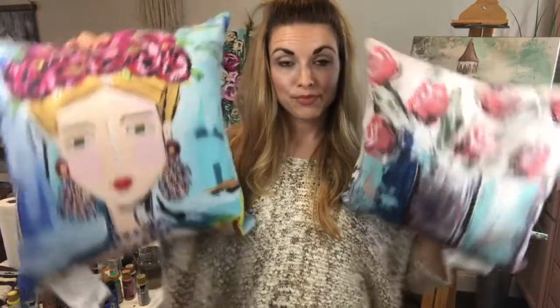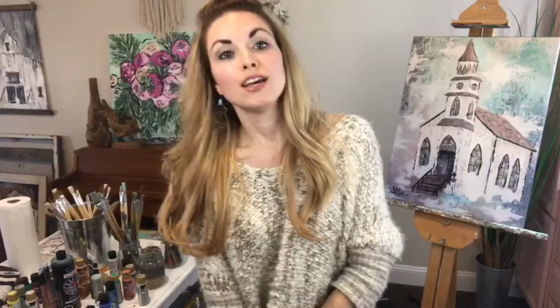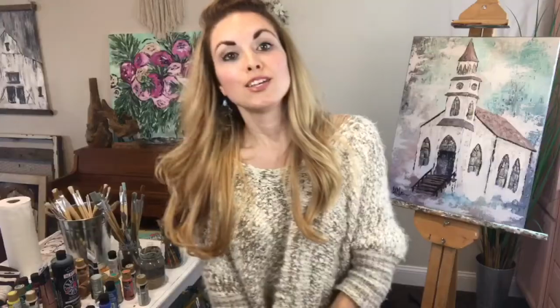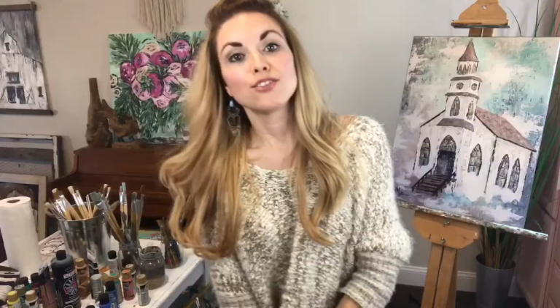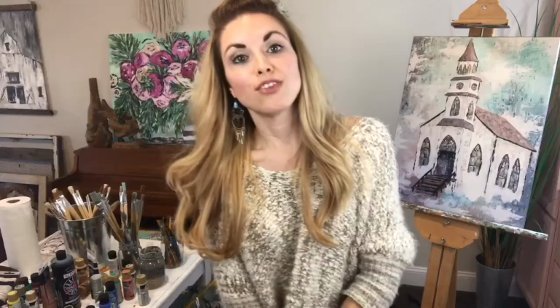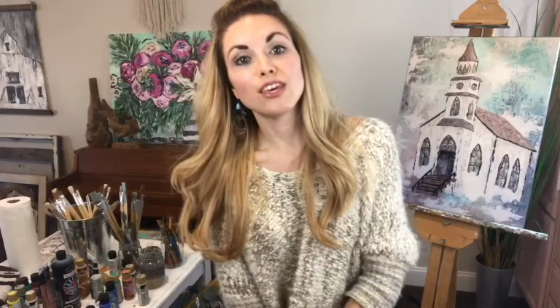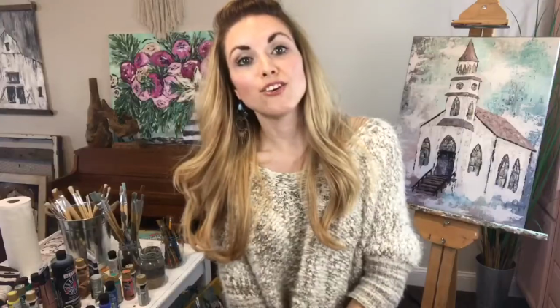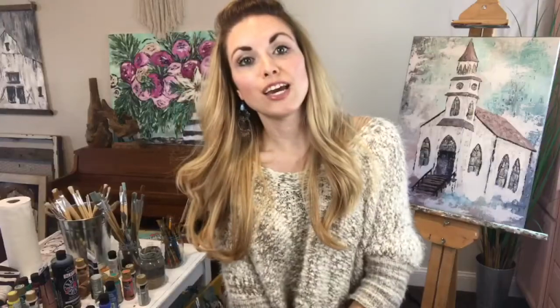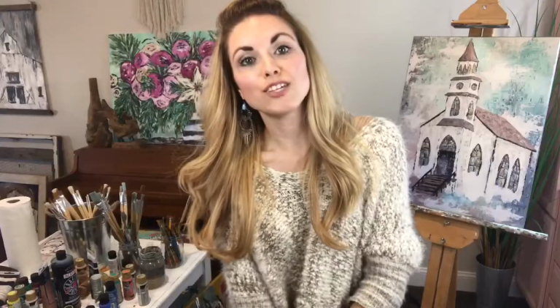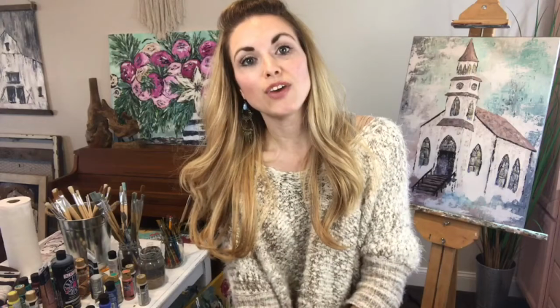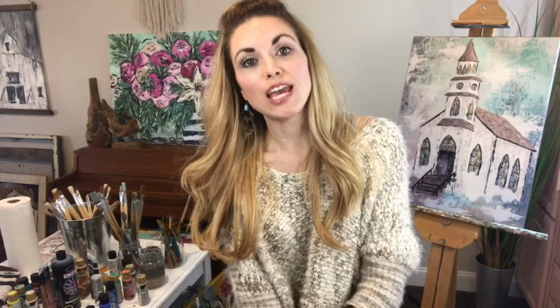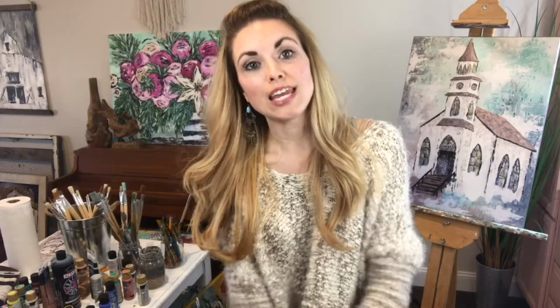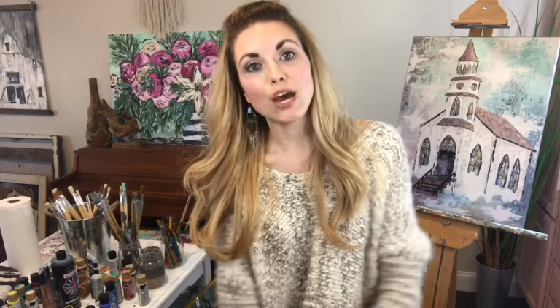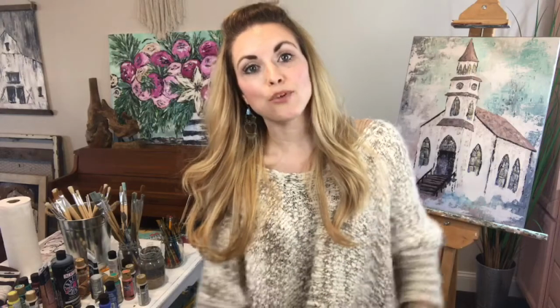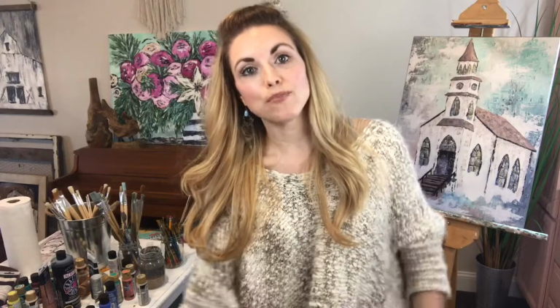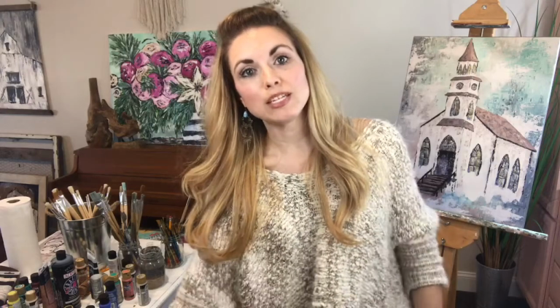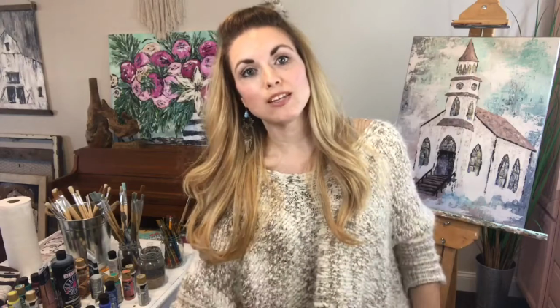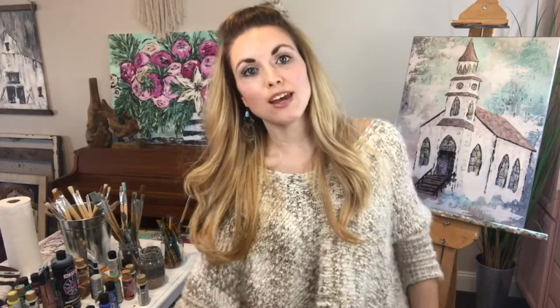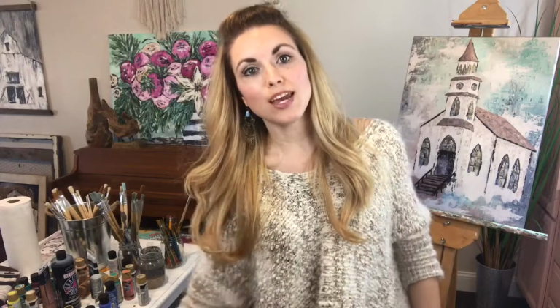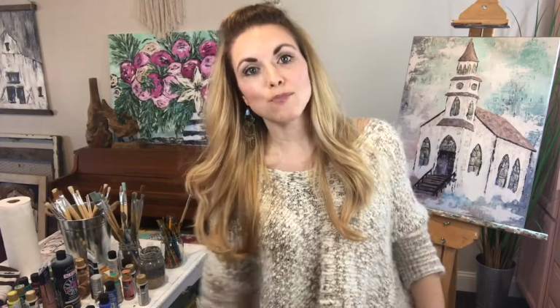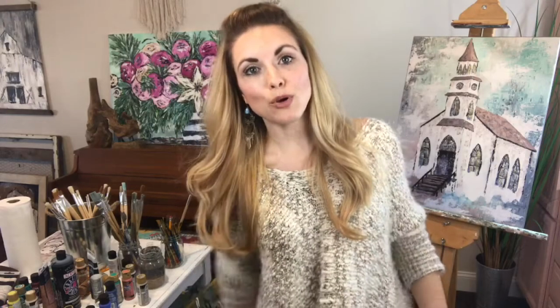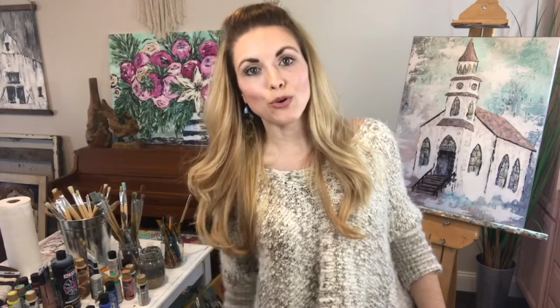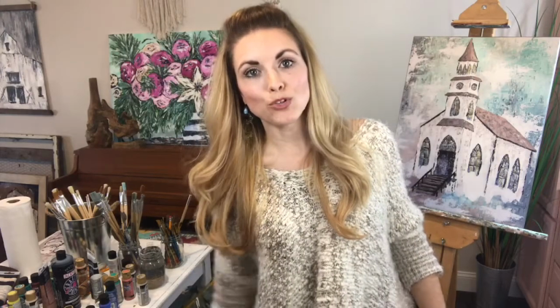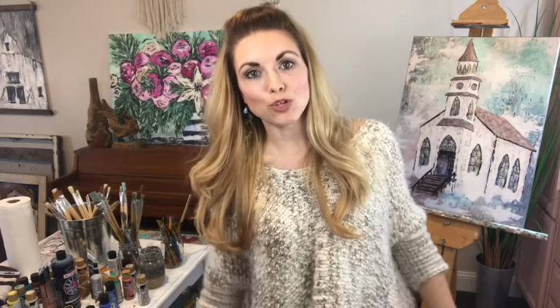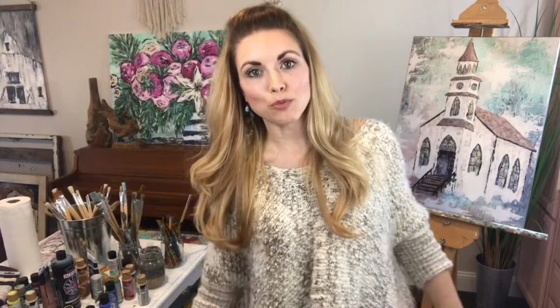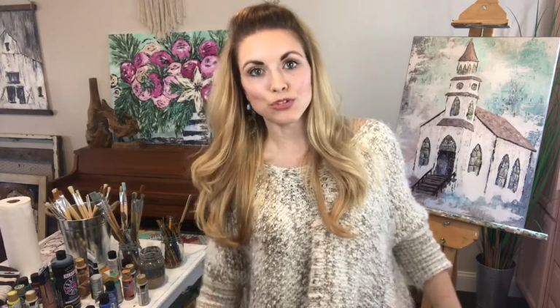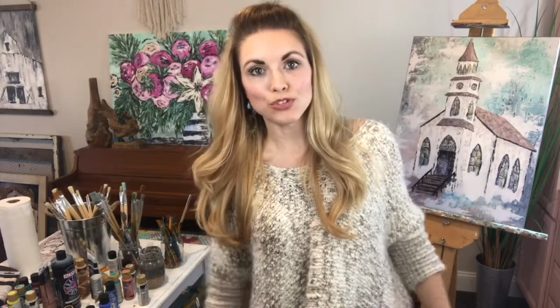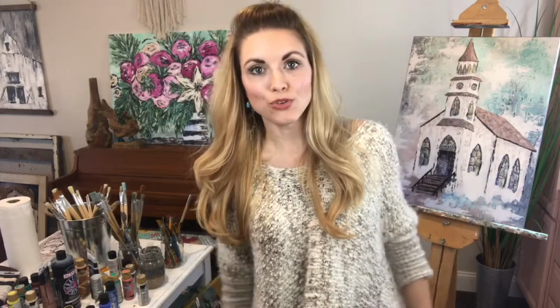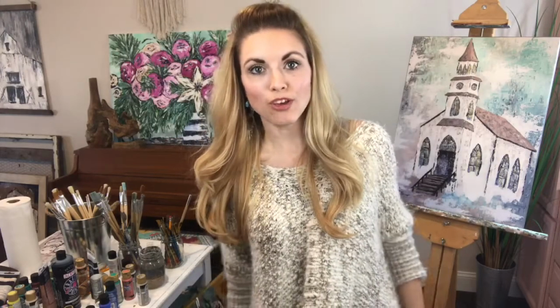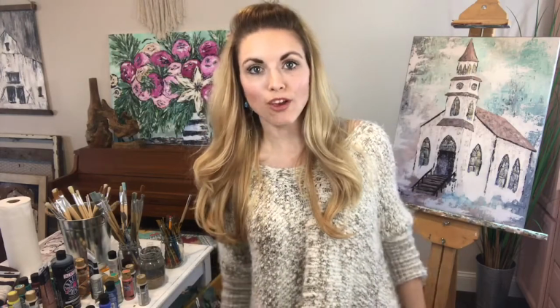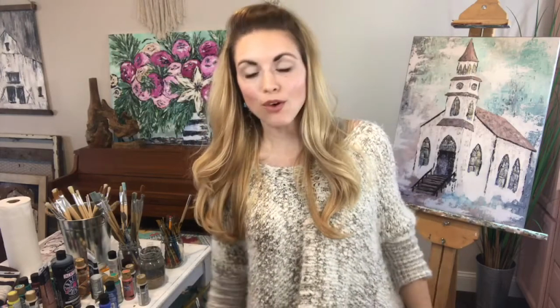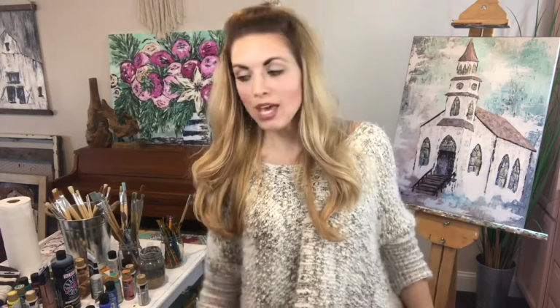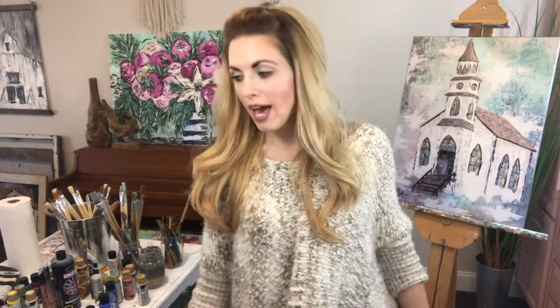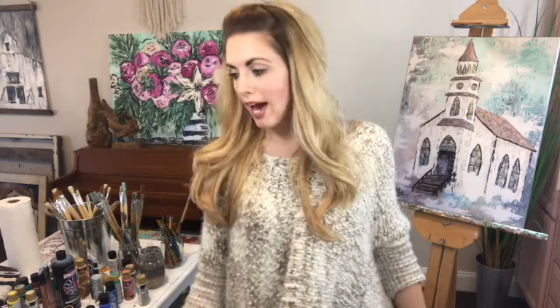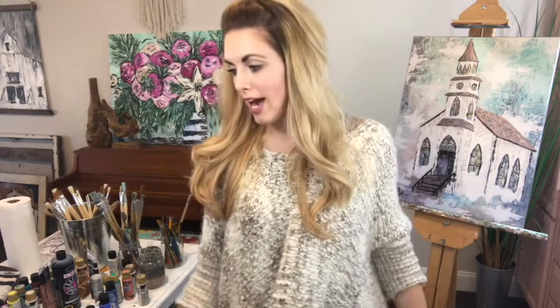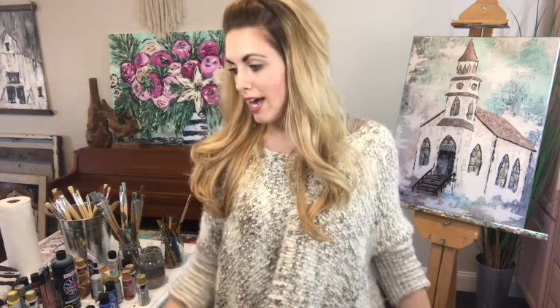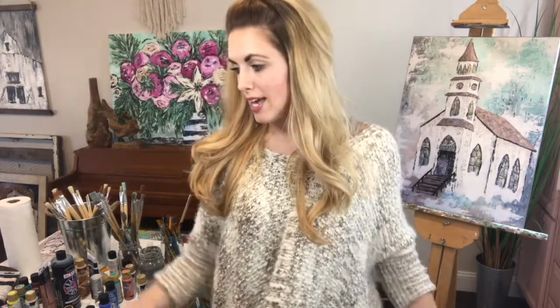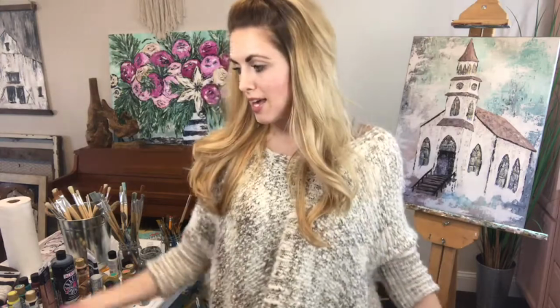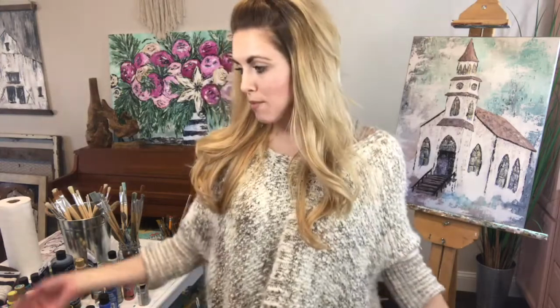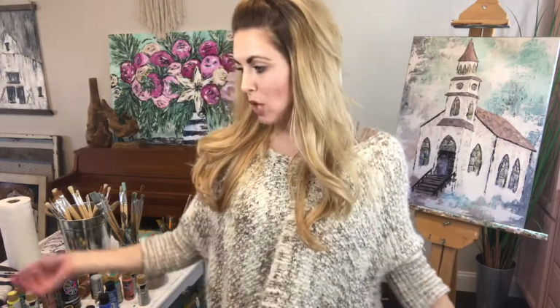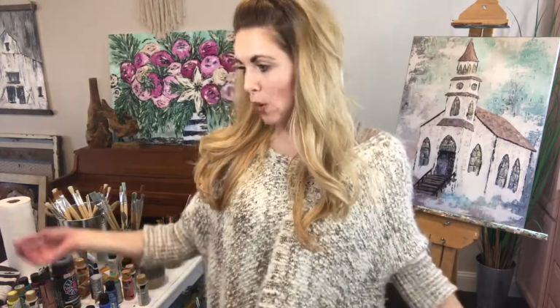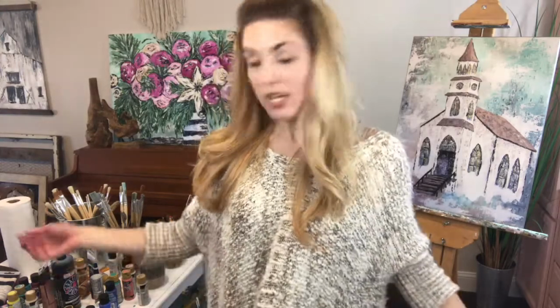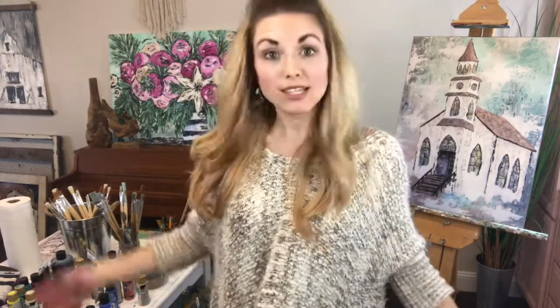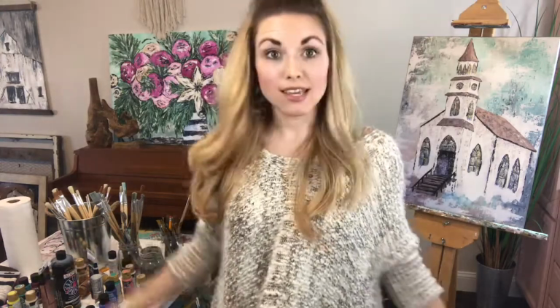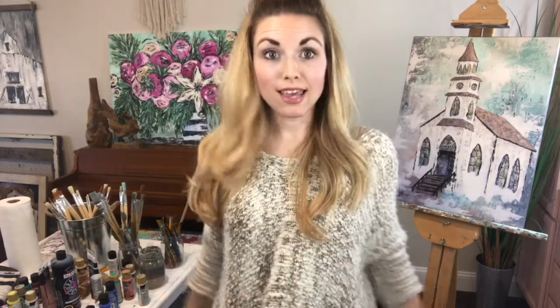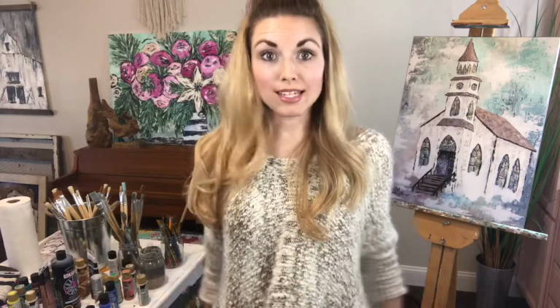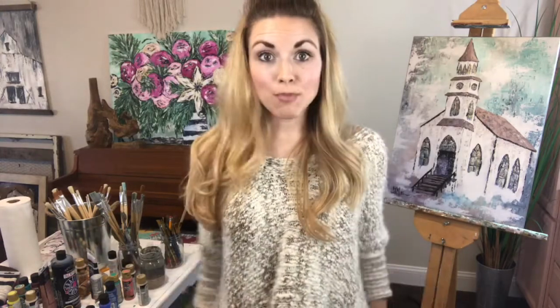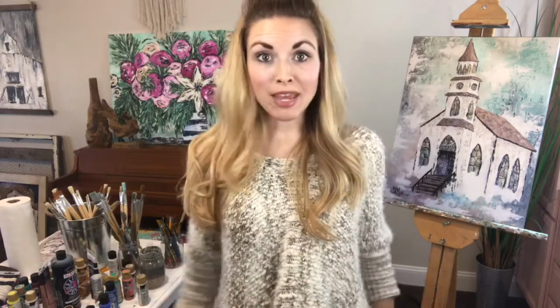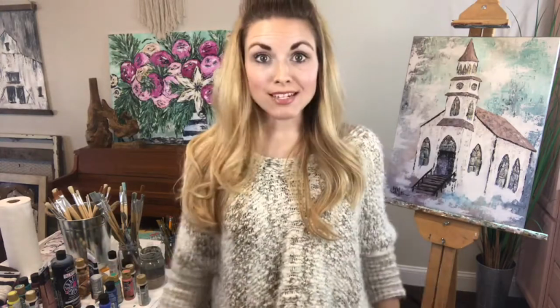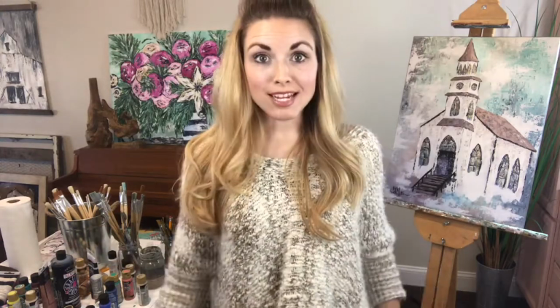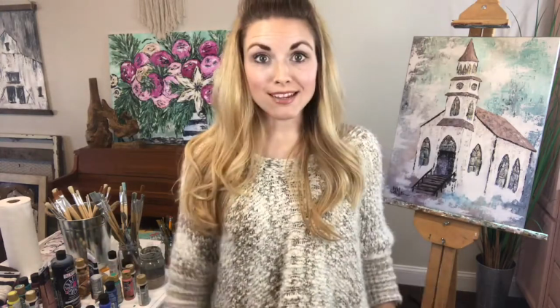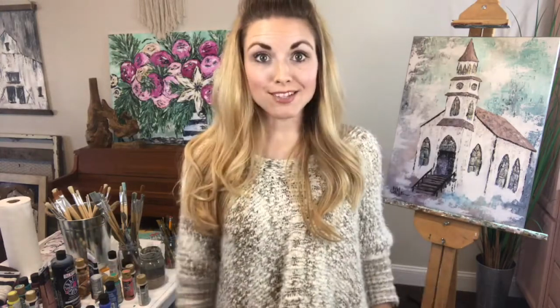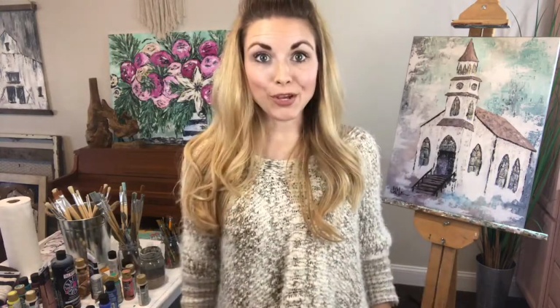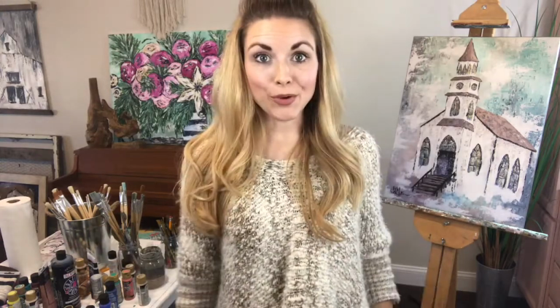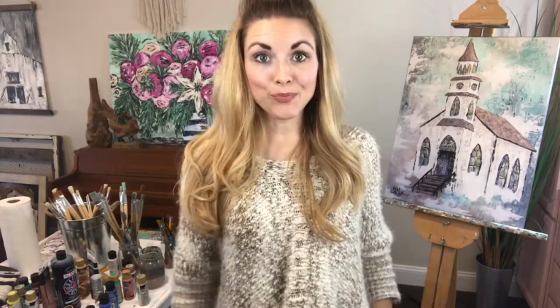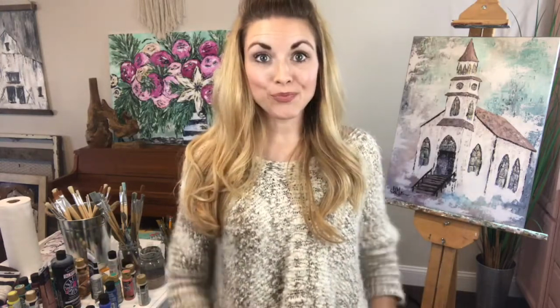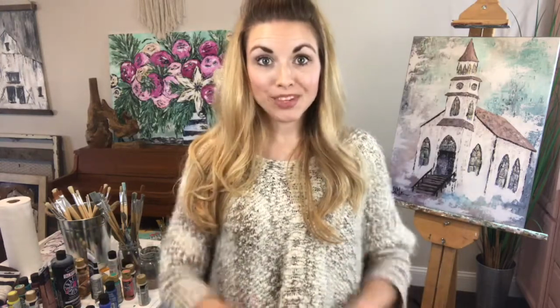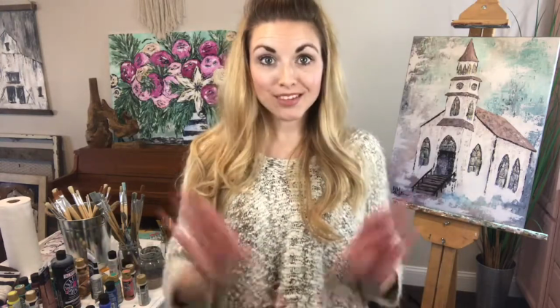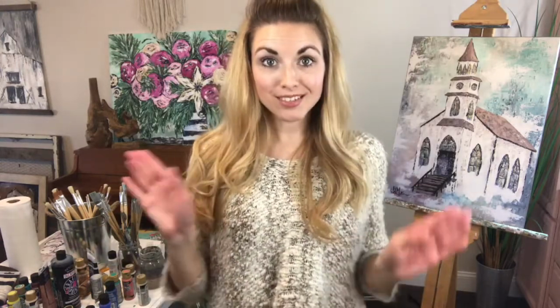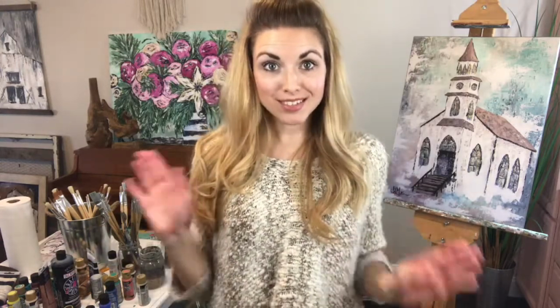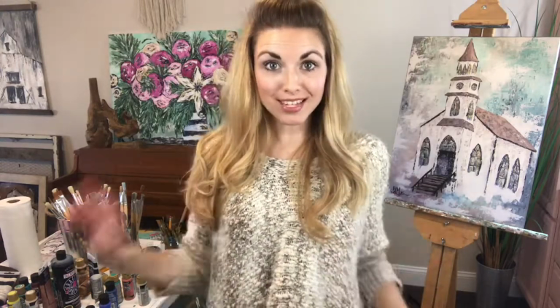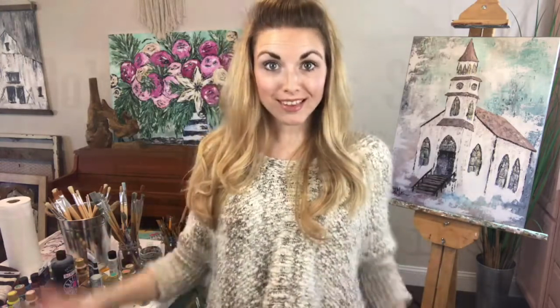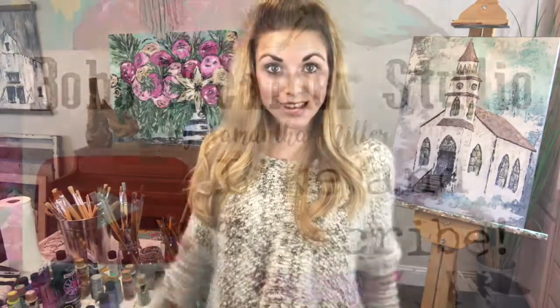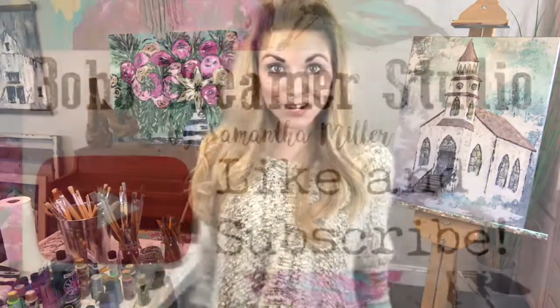Thank you guys for hanging out with me today at Boho Dreamer Studio. I am going to get to painting, so see you later!